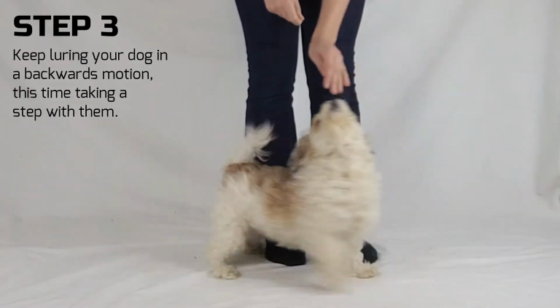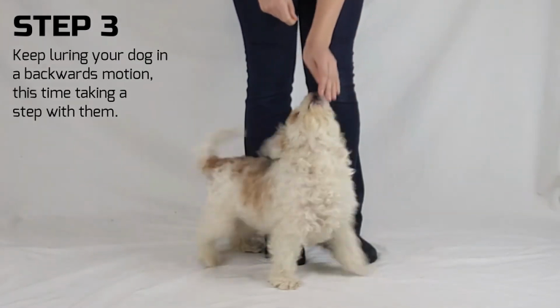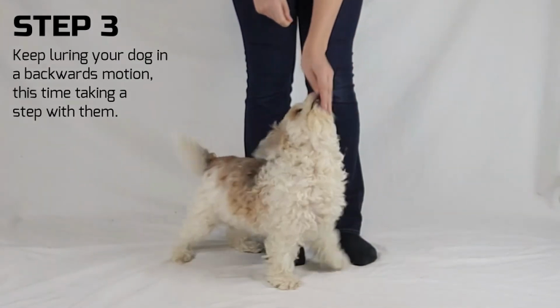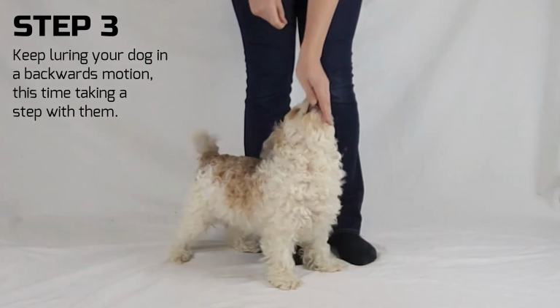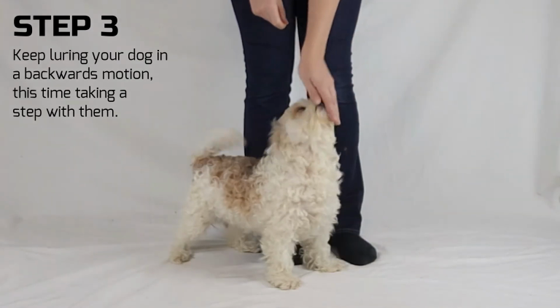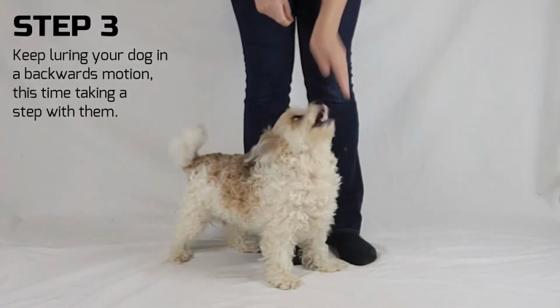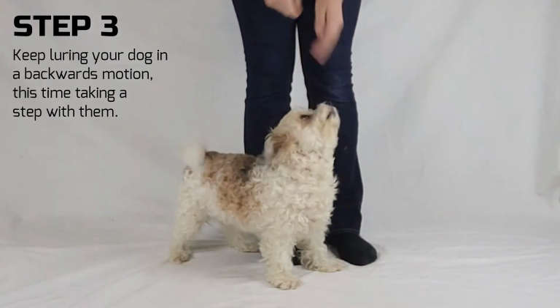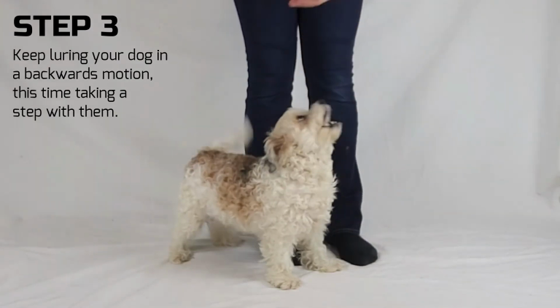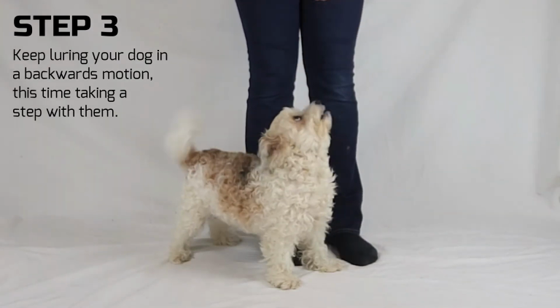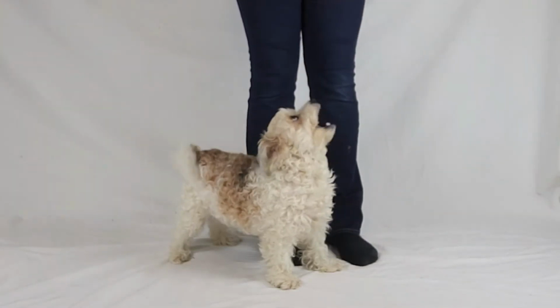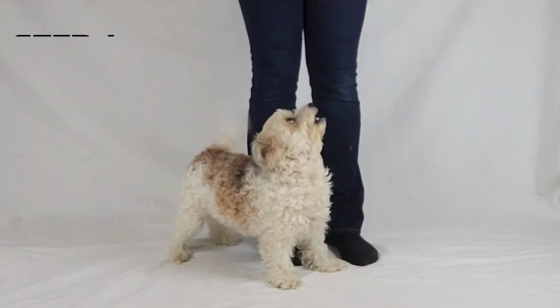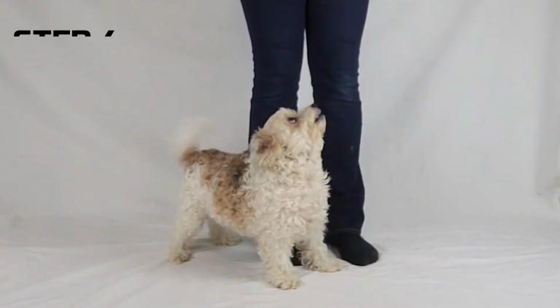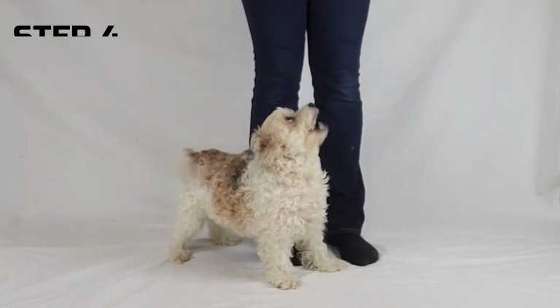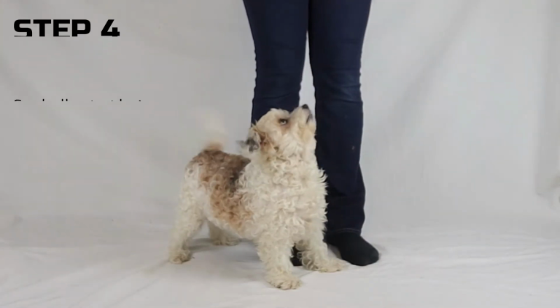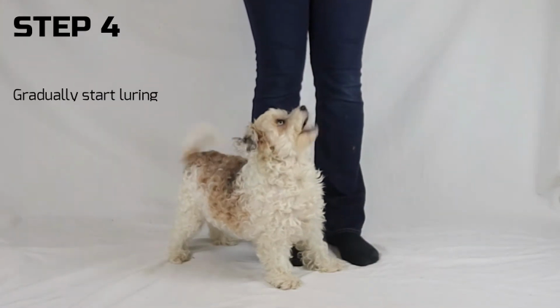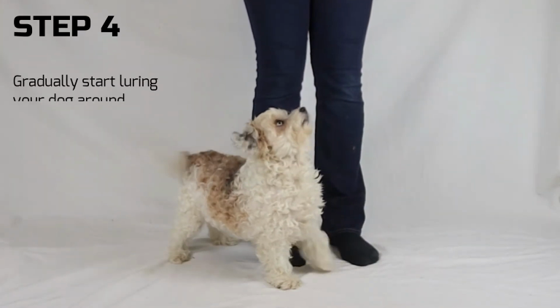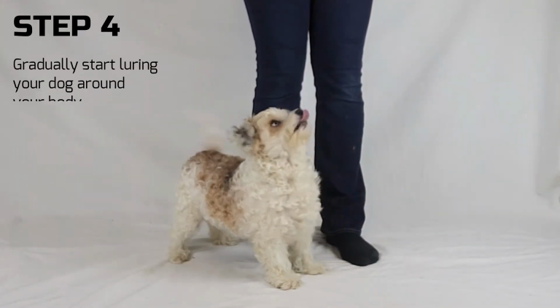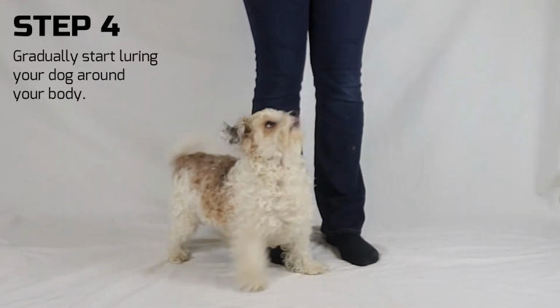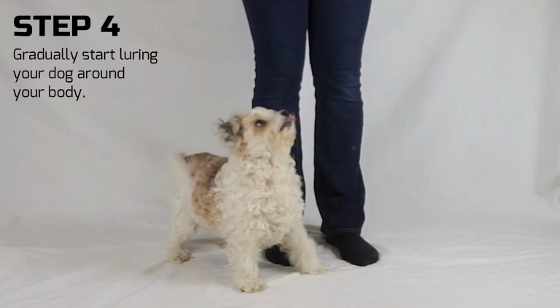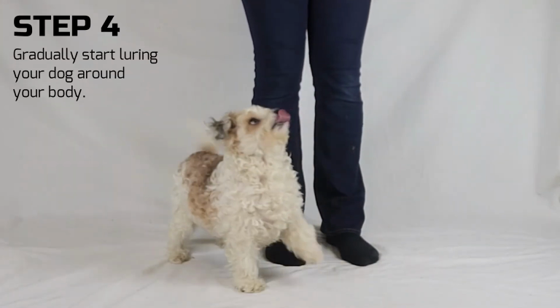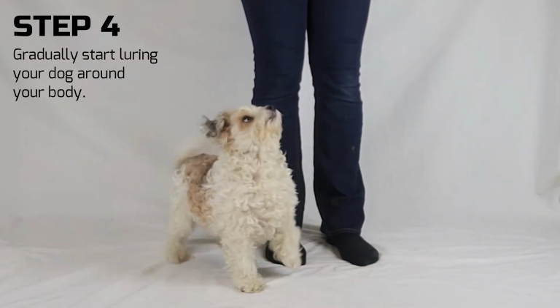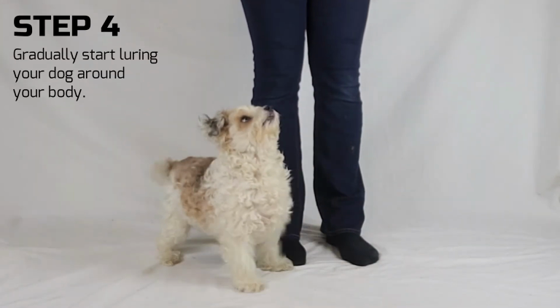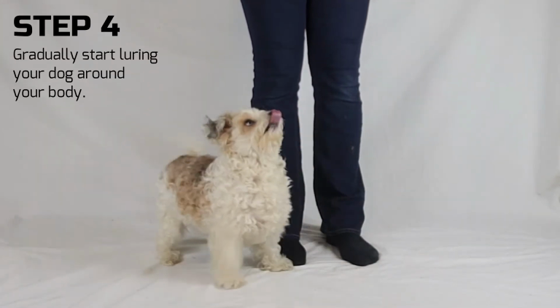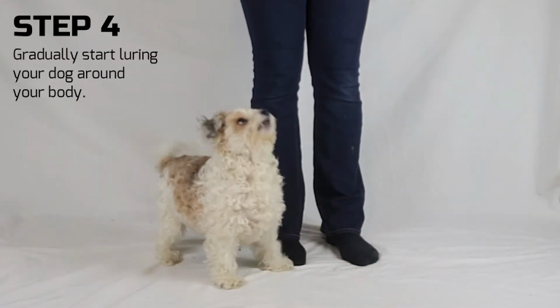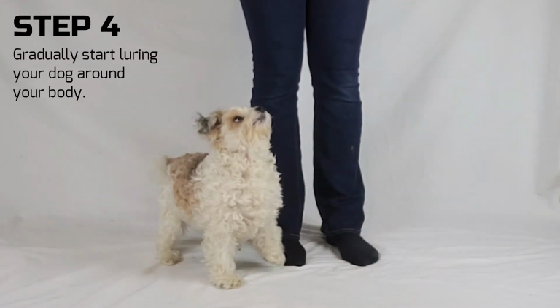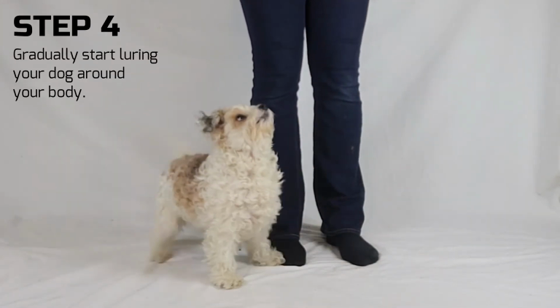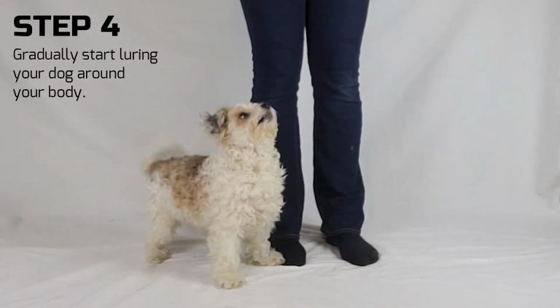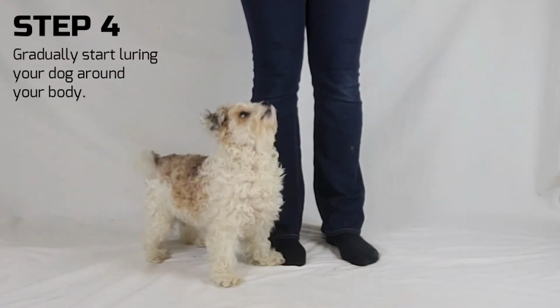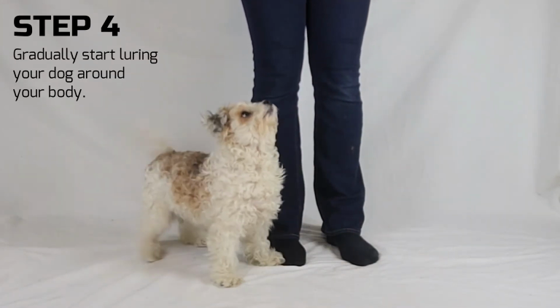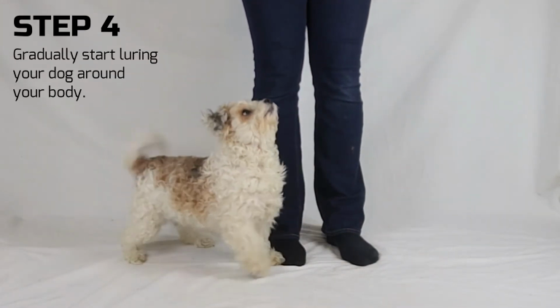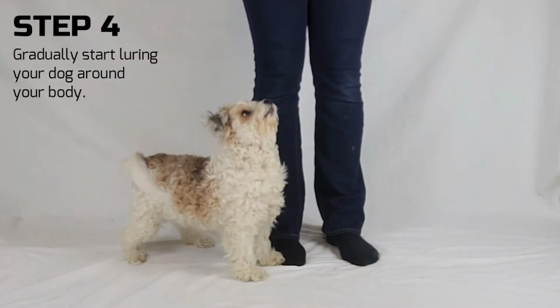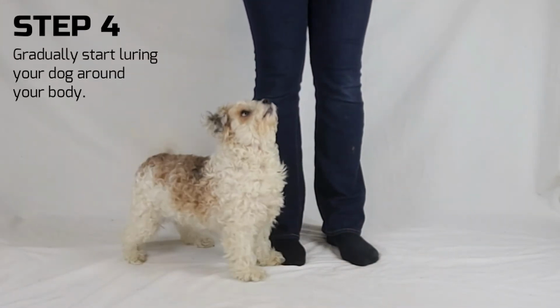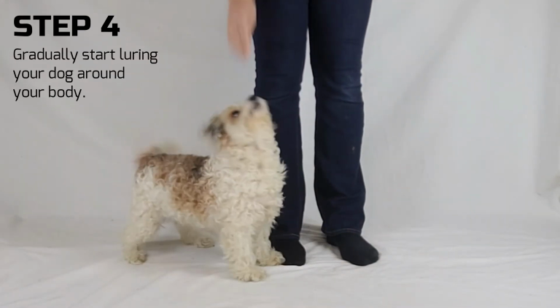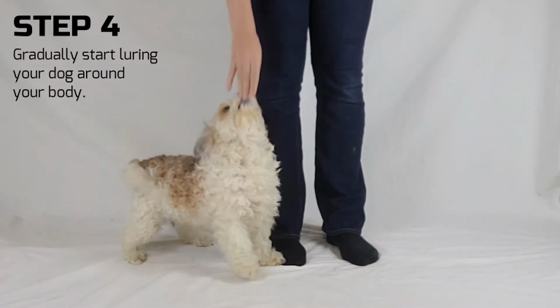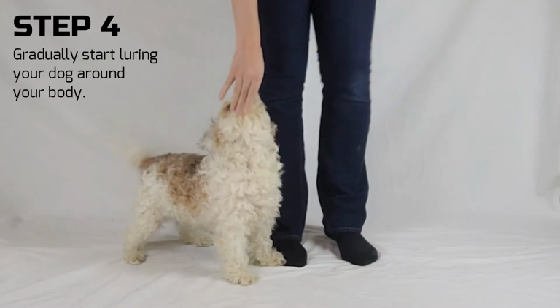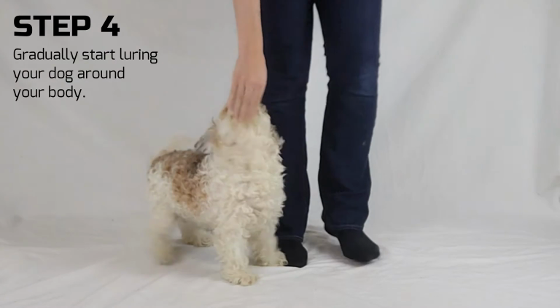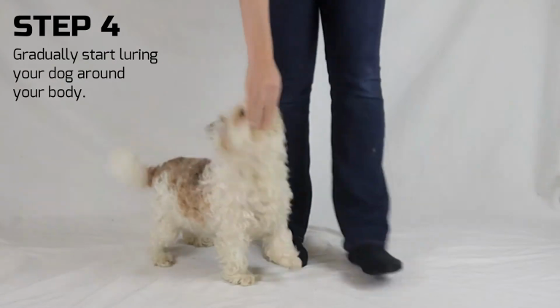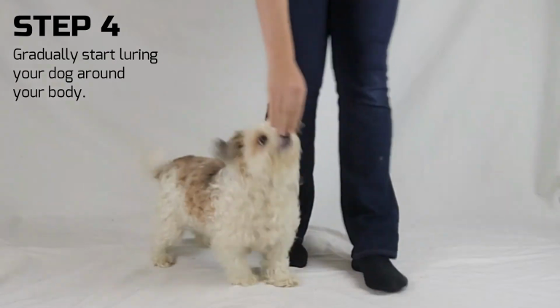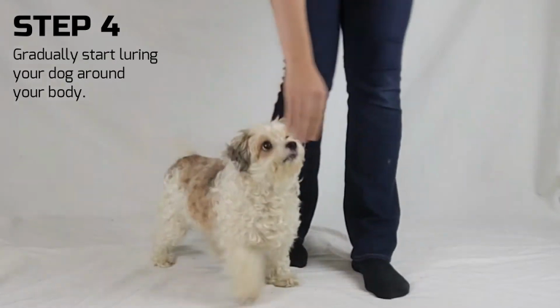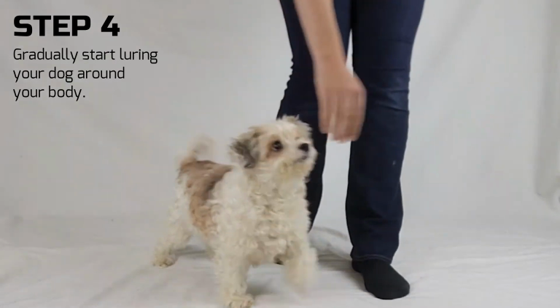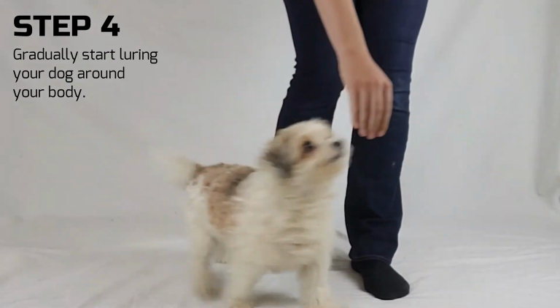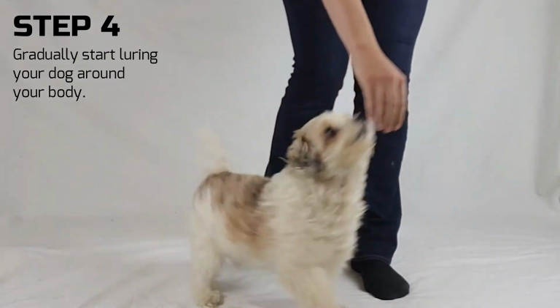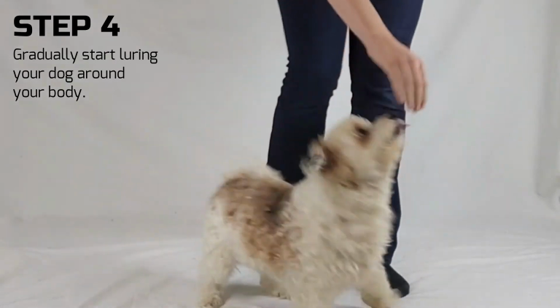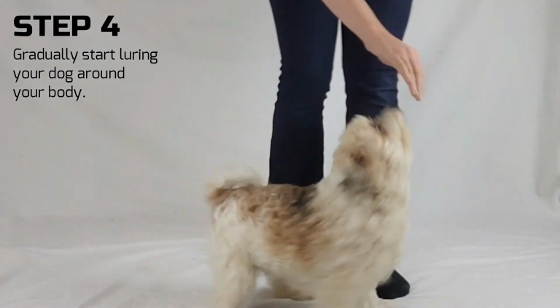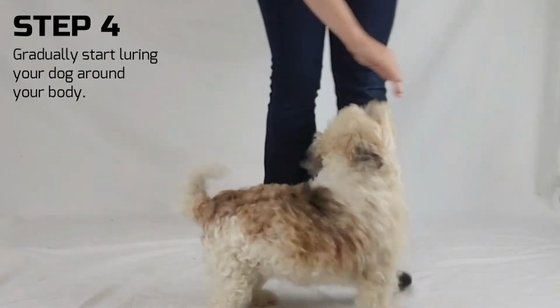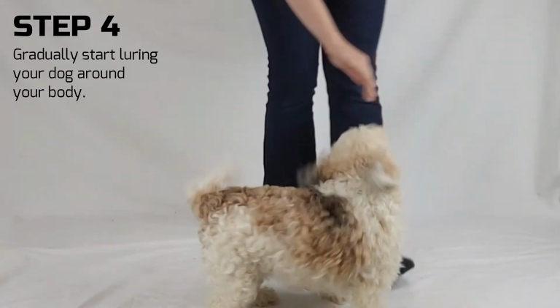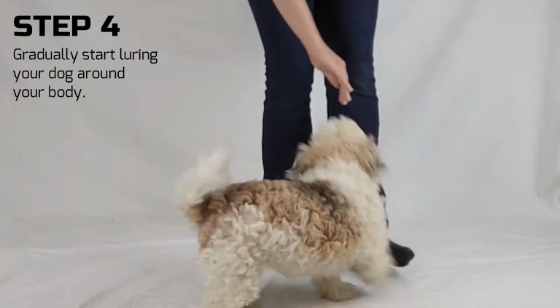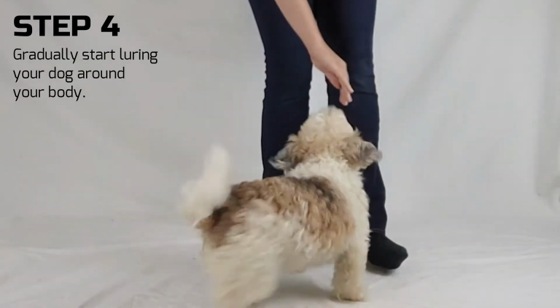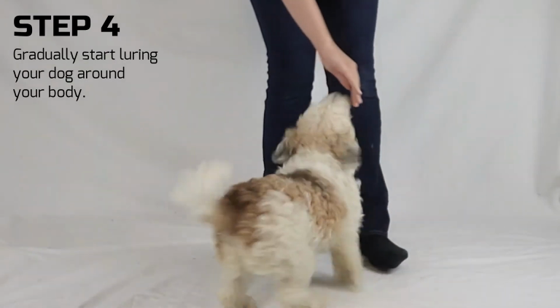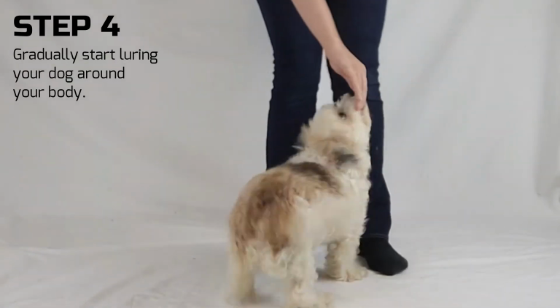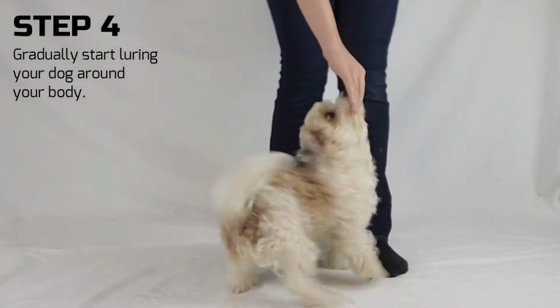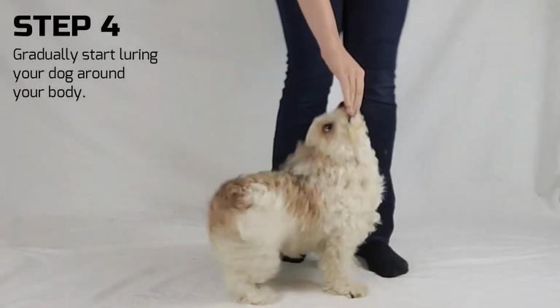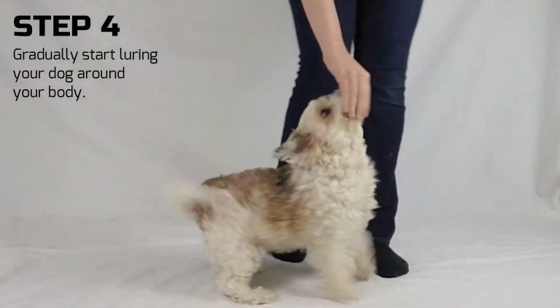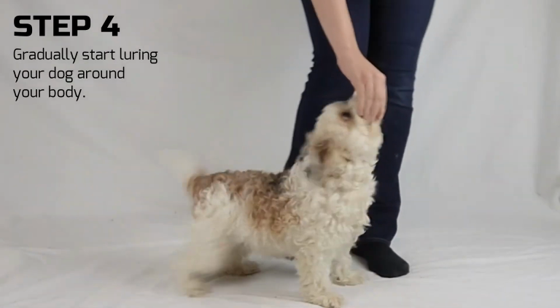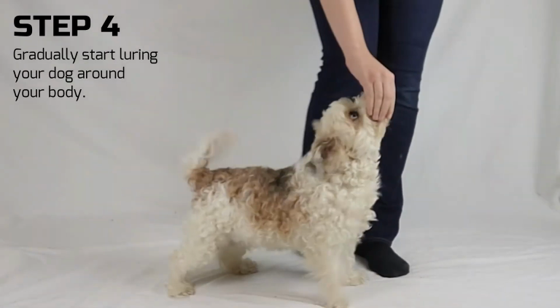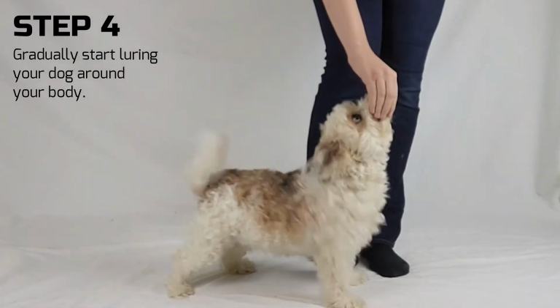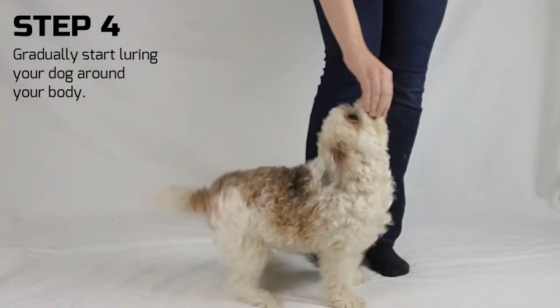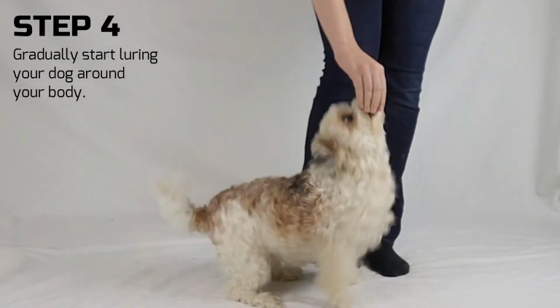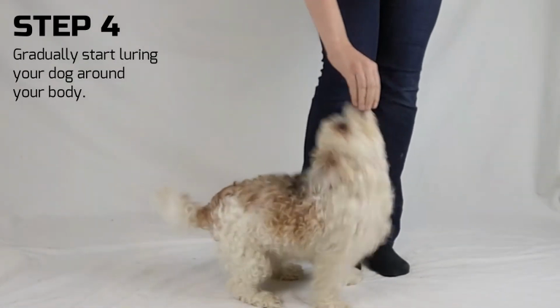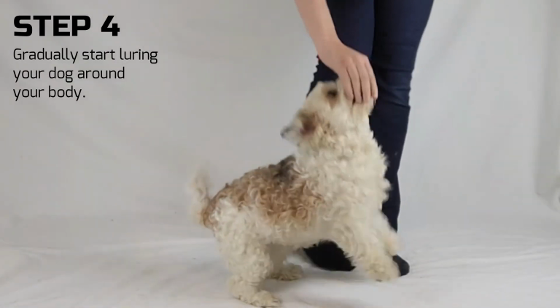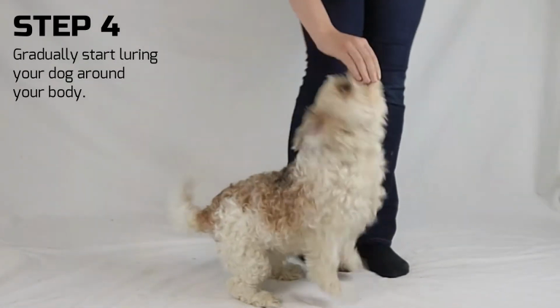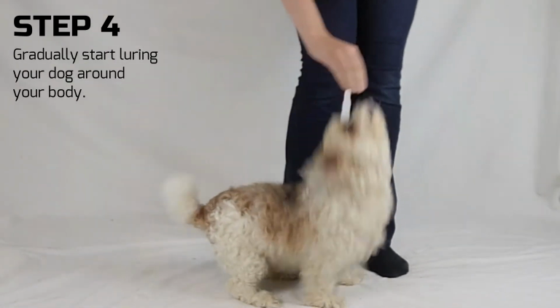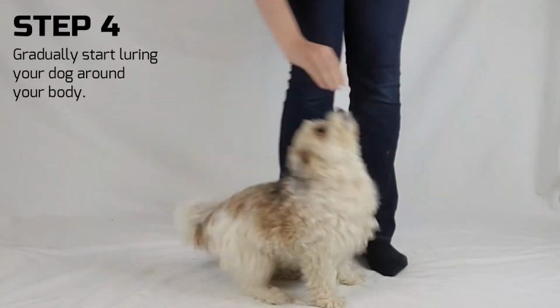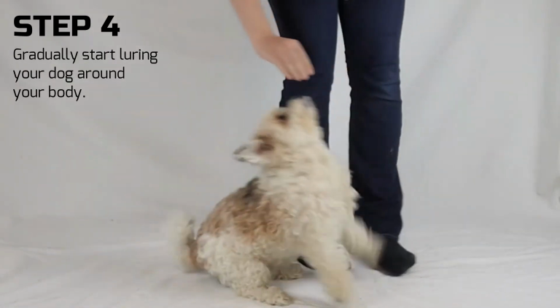Step 4. Gradually lure them around your legs. Start with small distances and reward often.